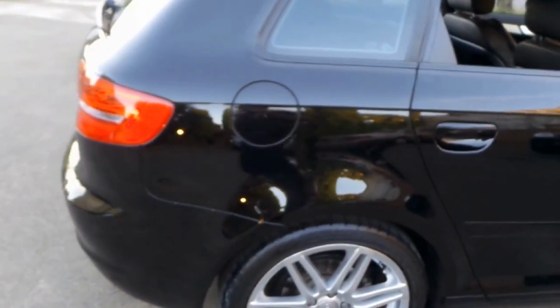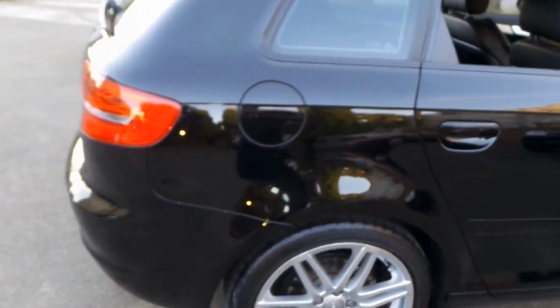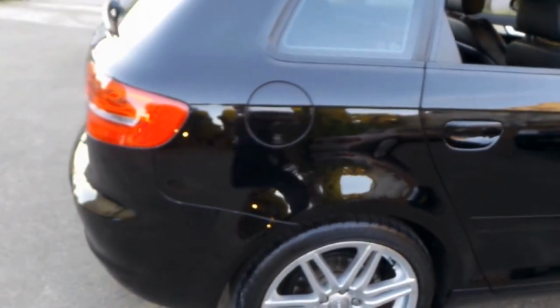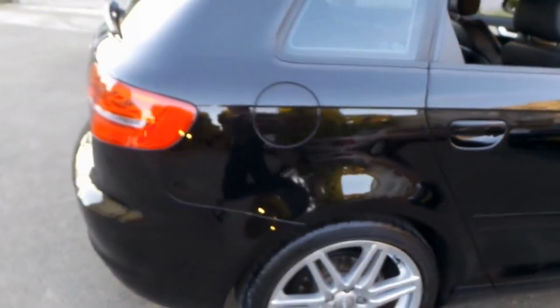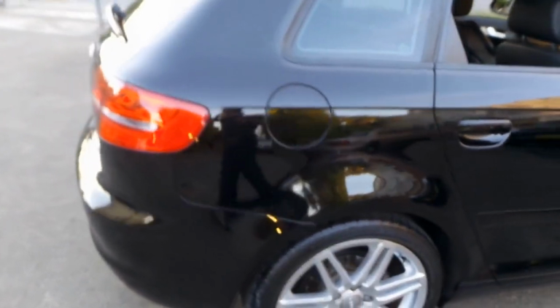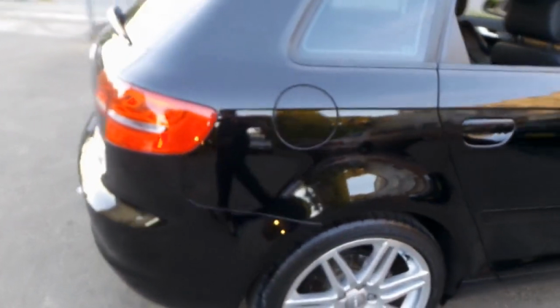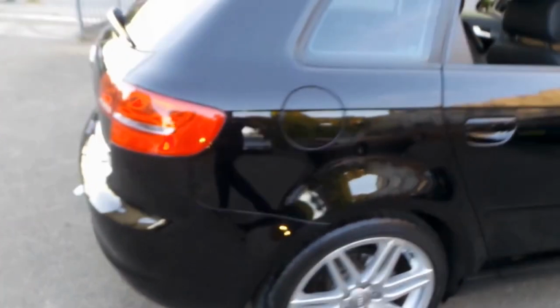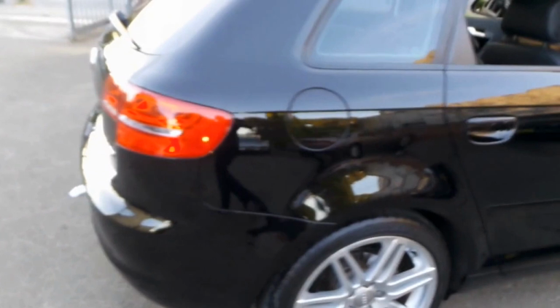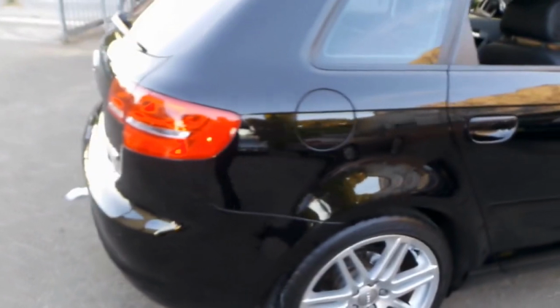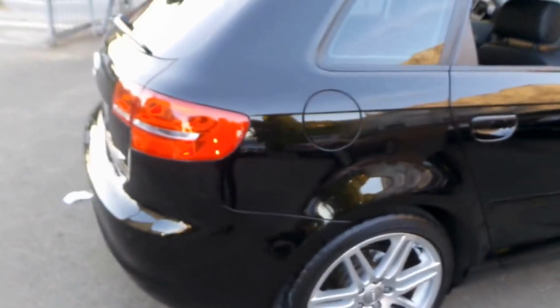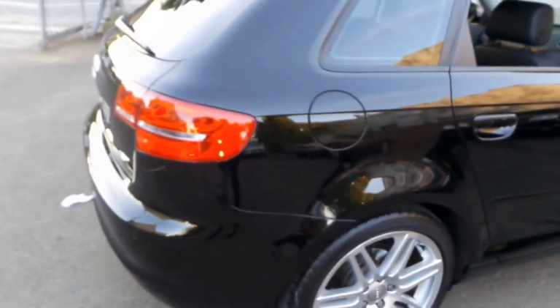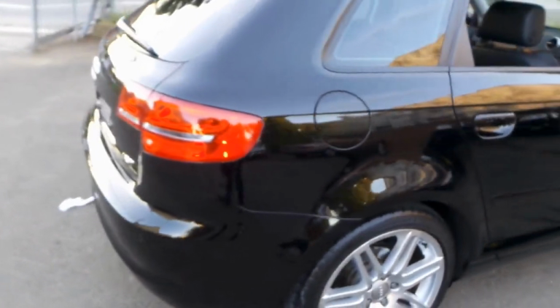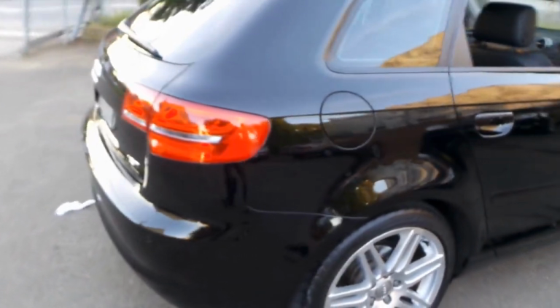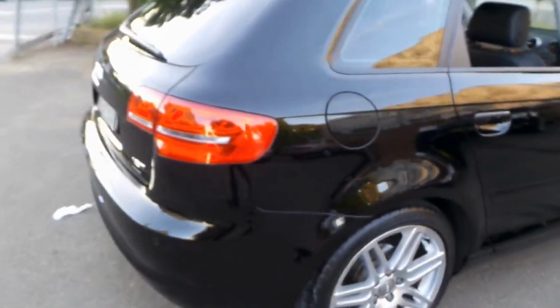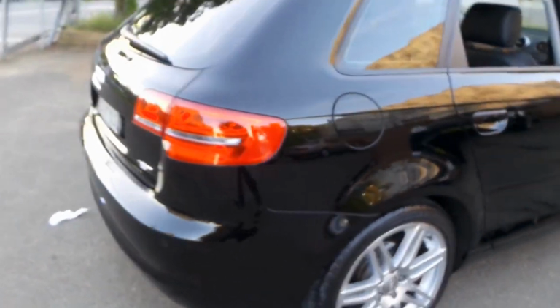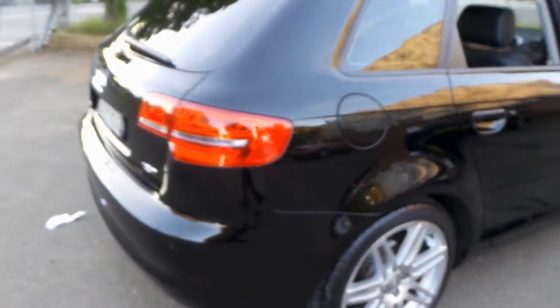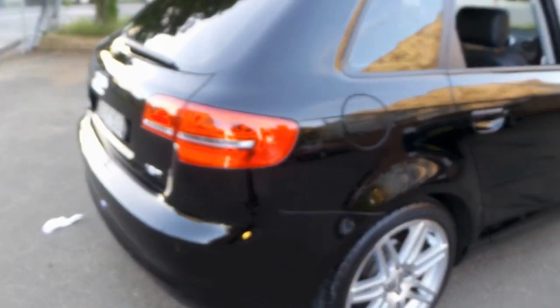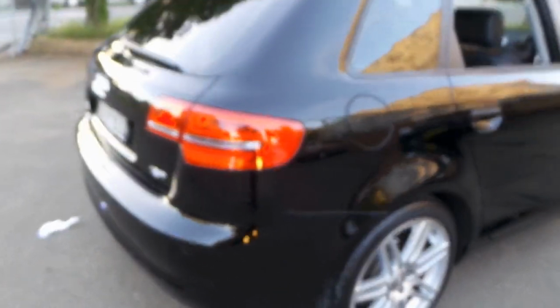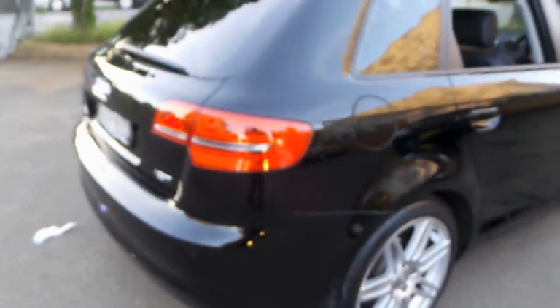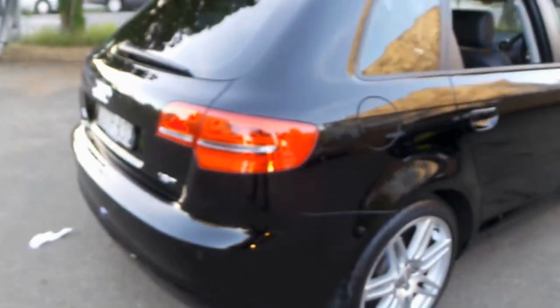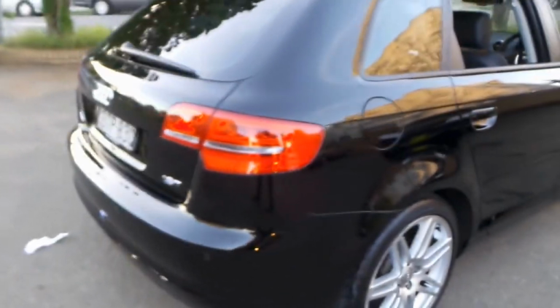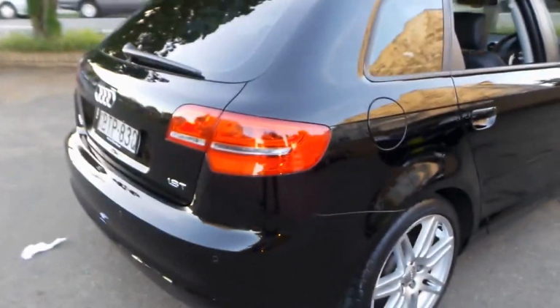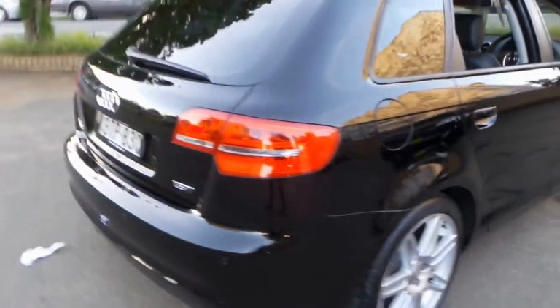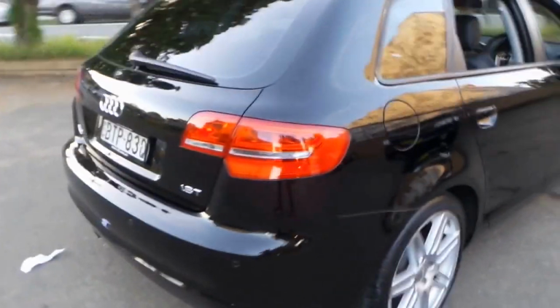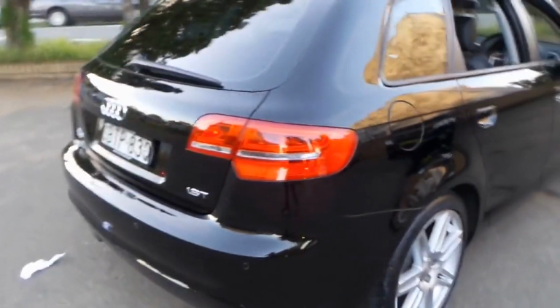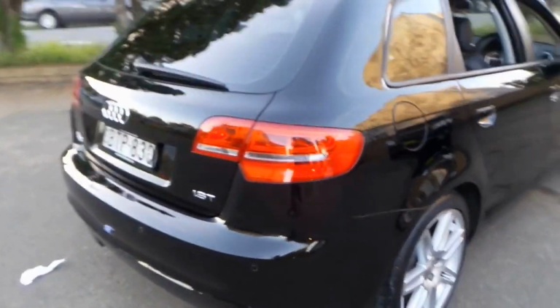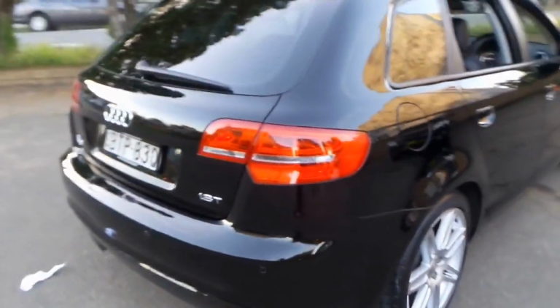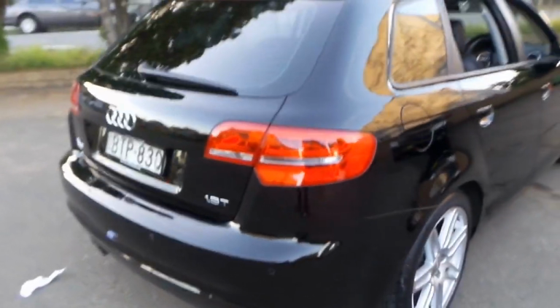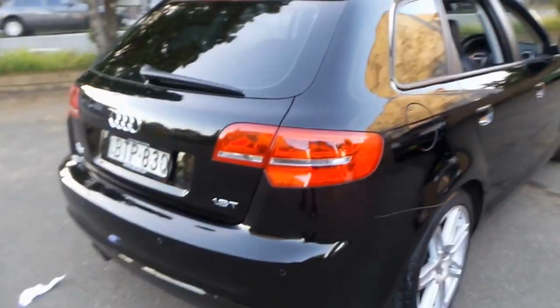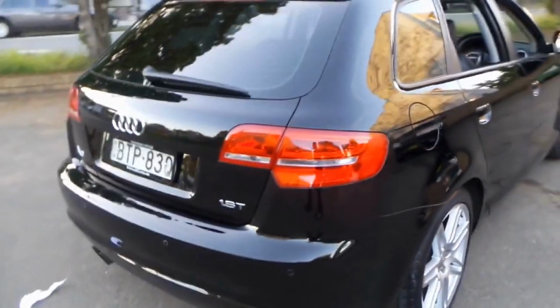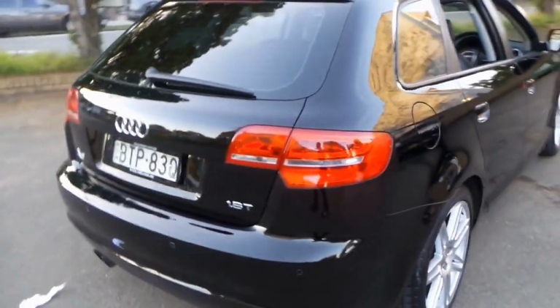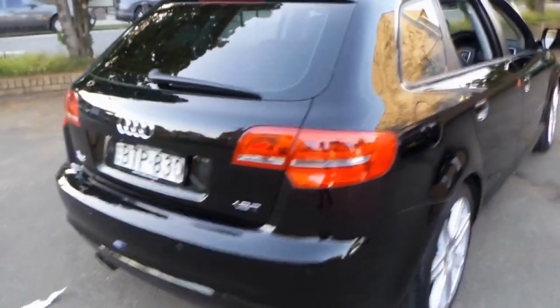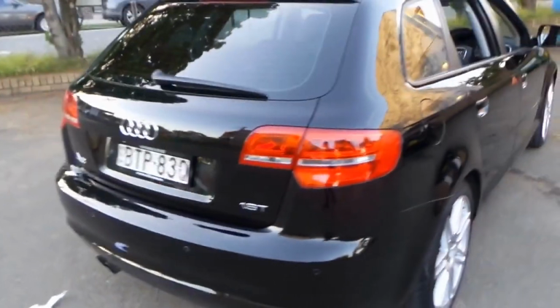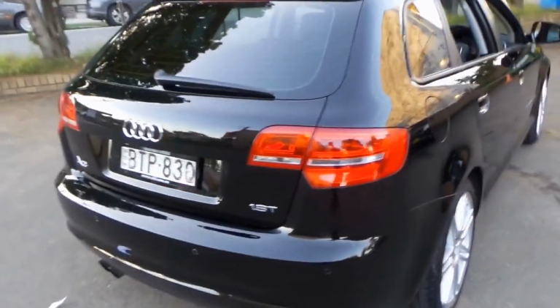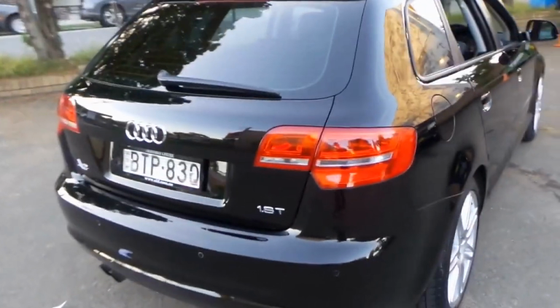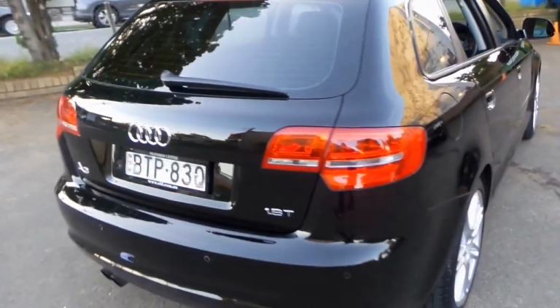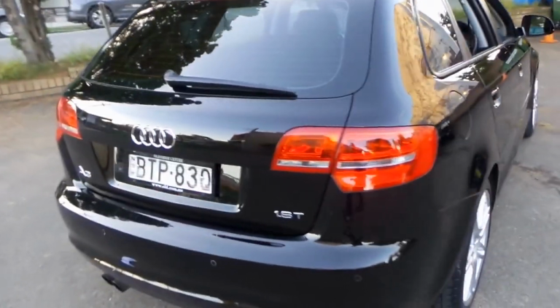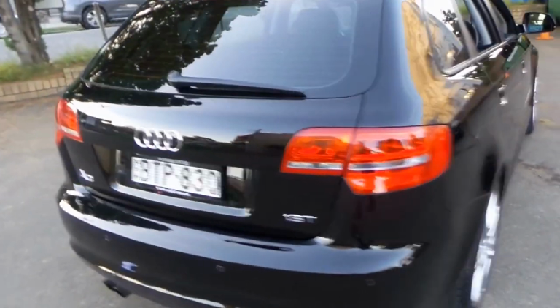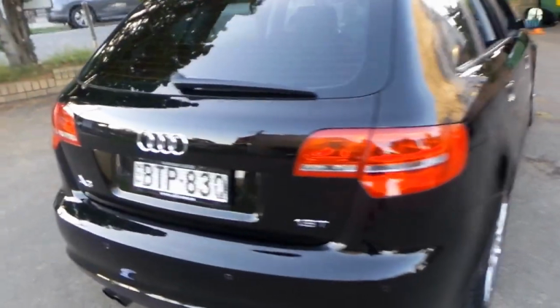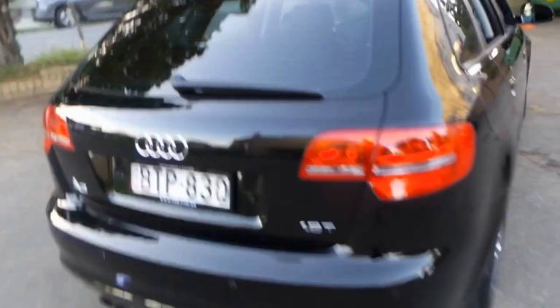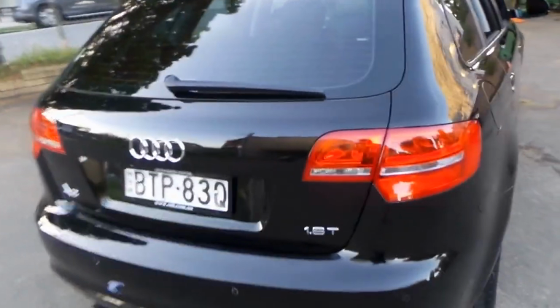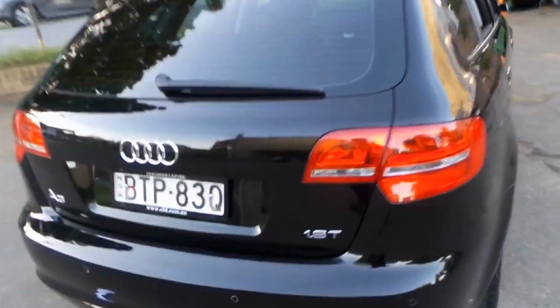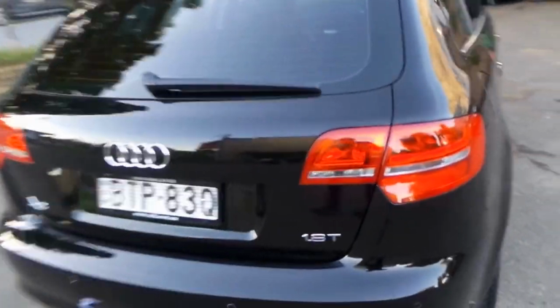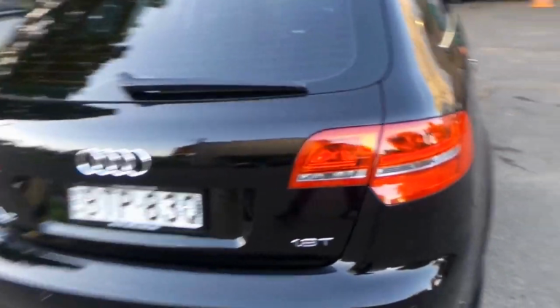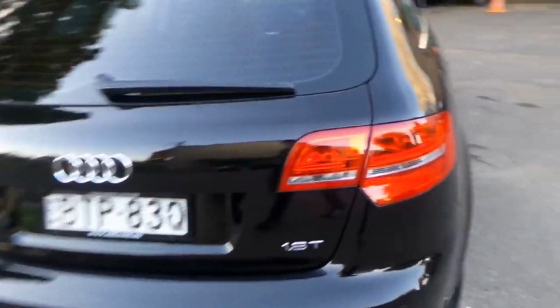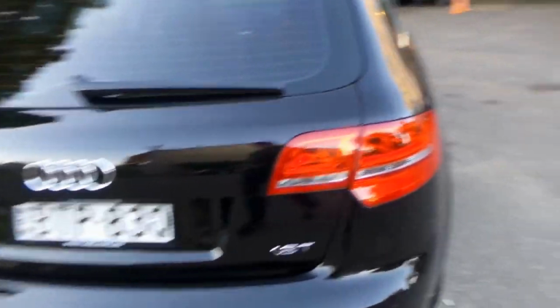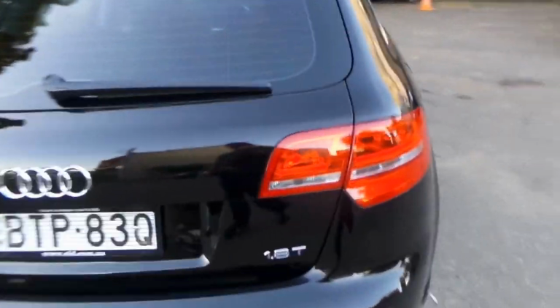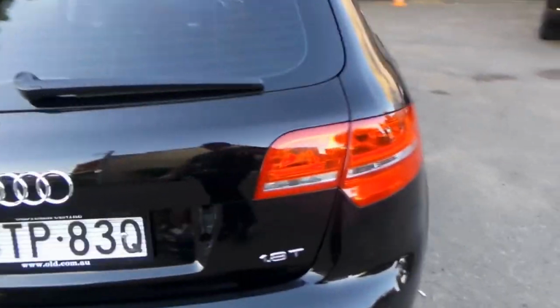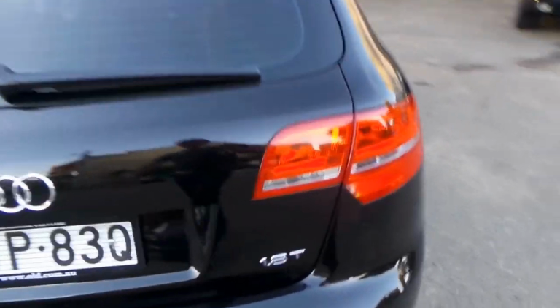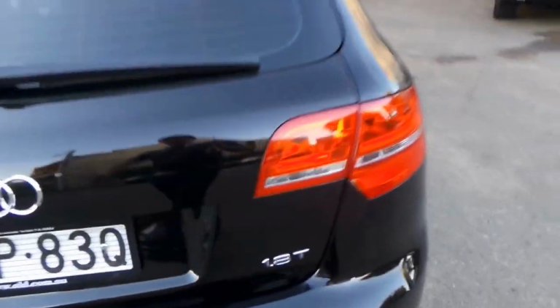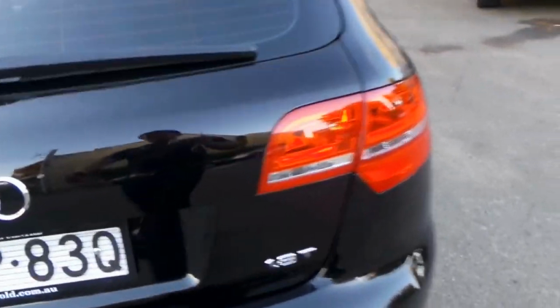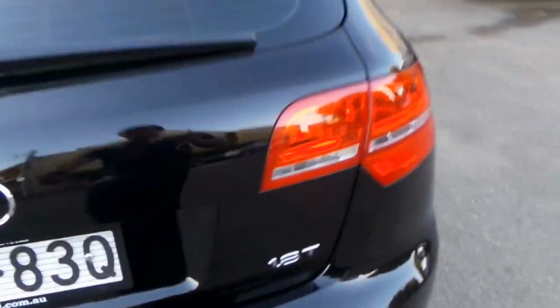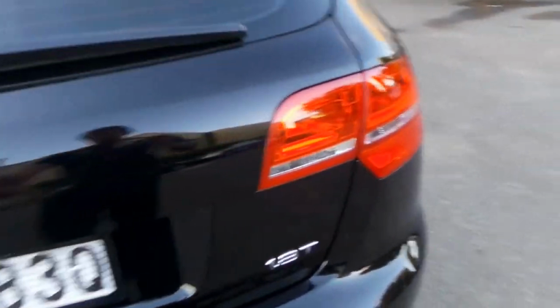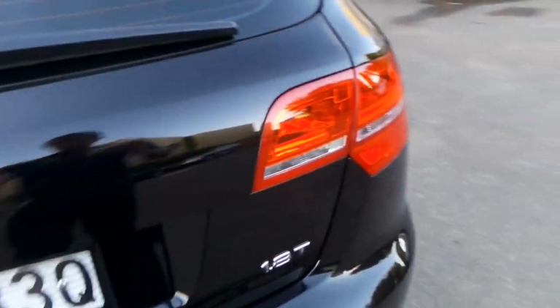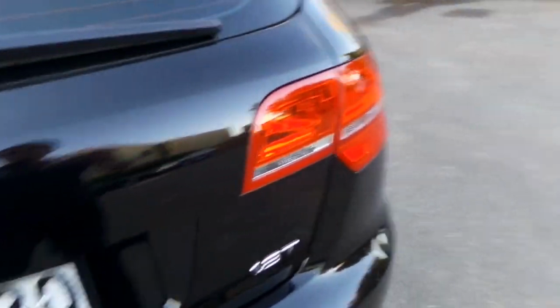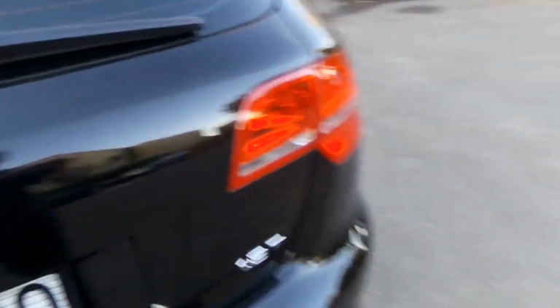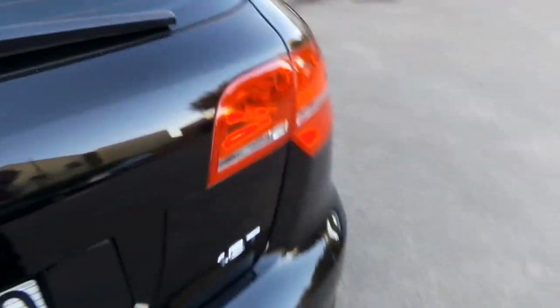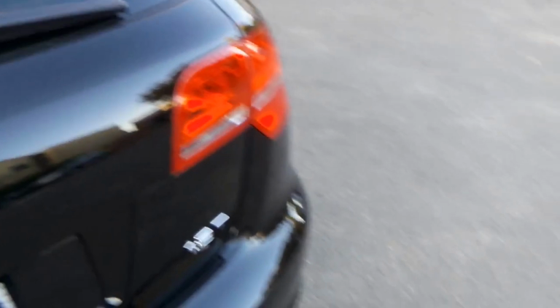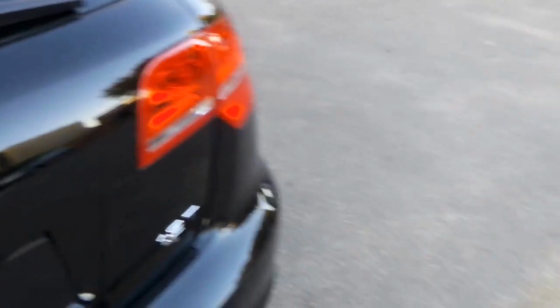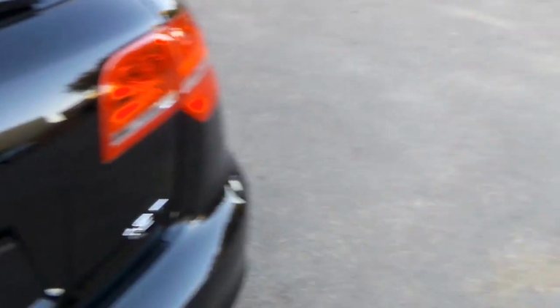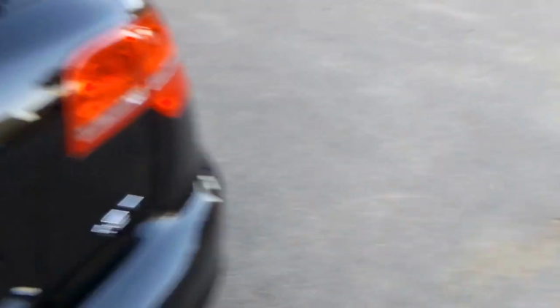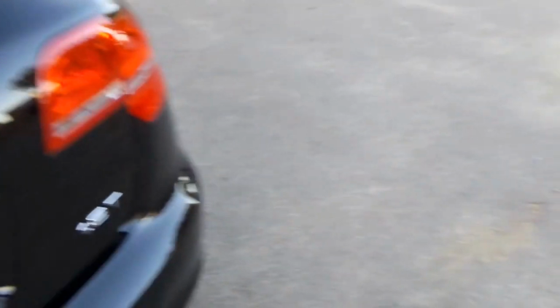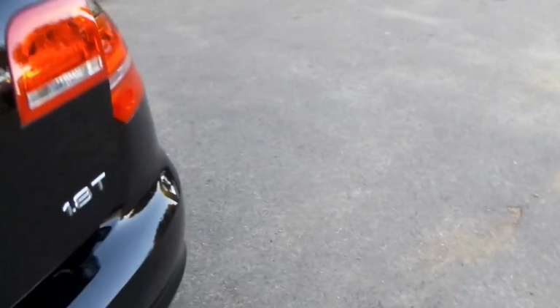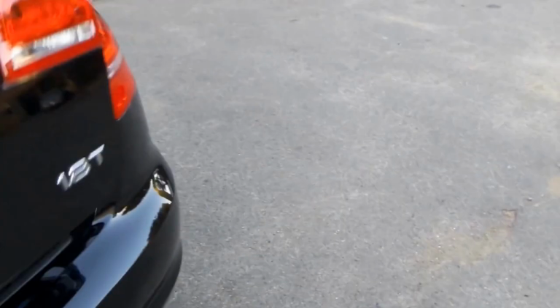It's got the LED taillights as well, being an update. It's also got parking sensors.